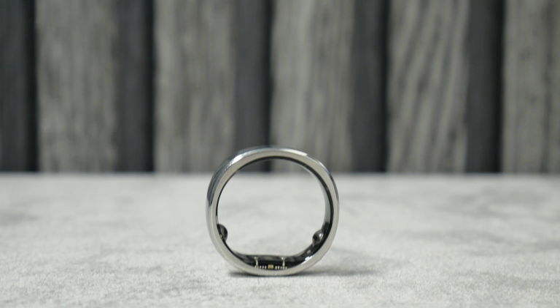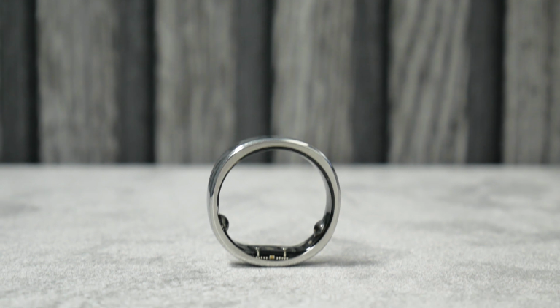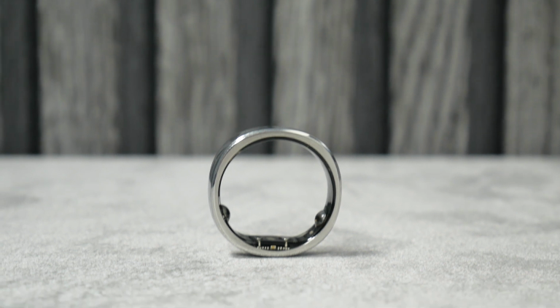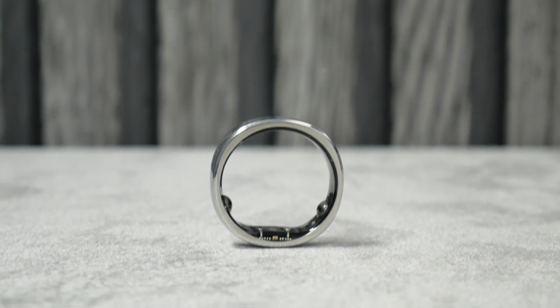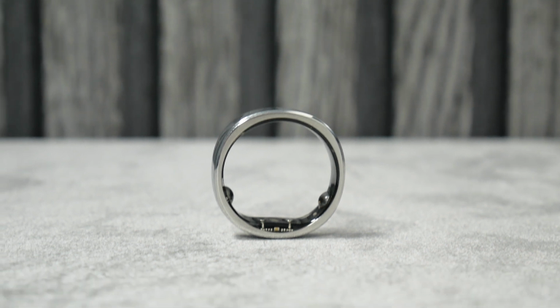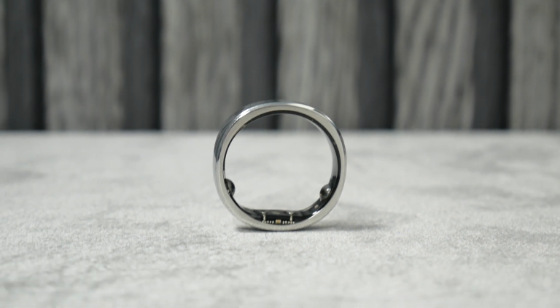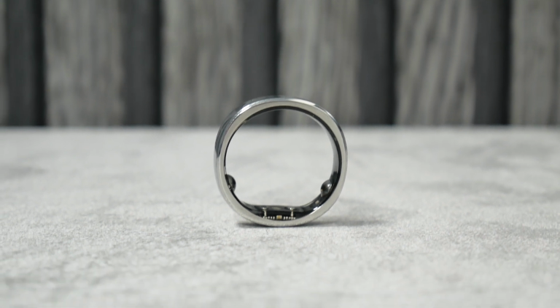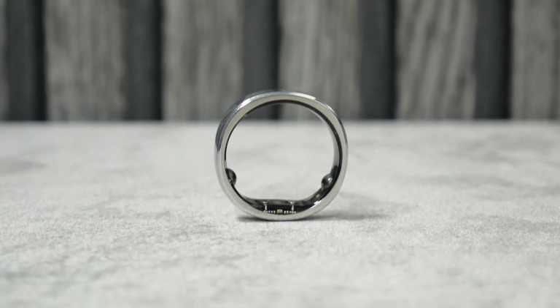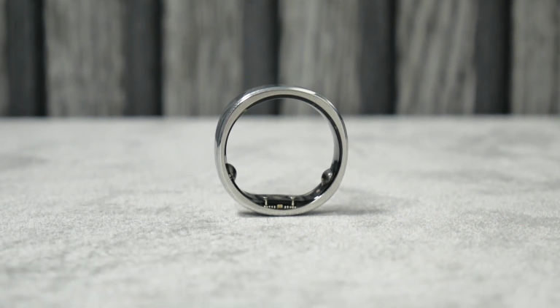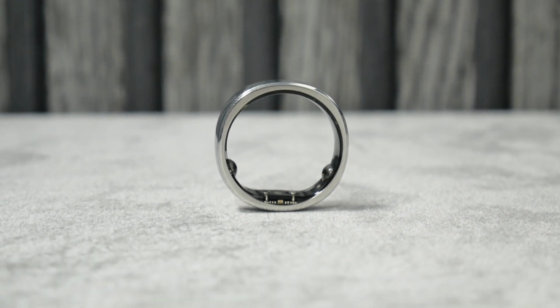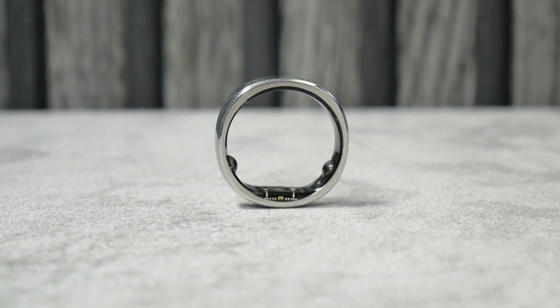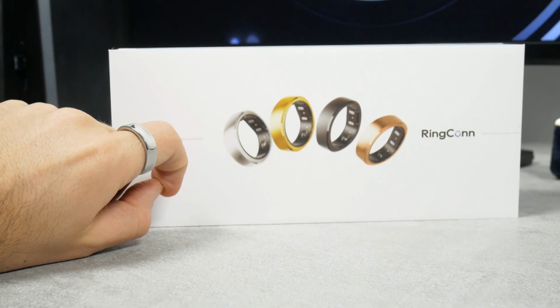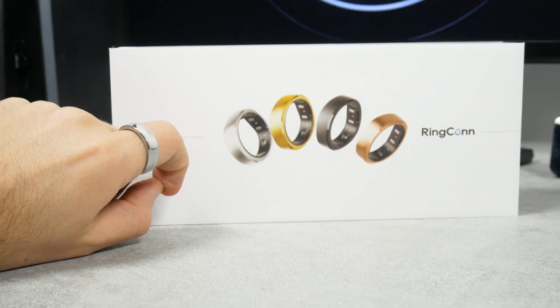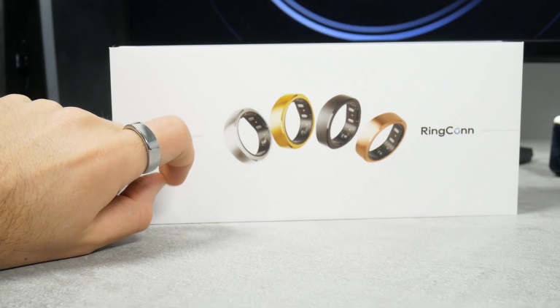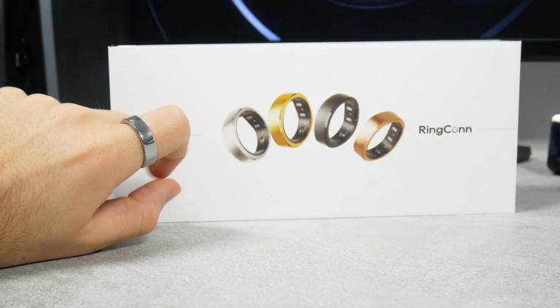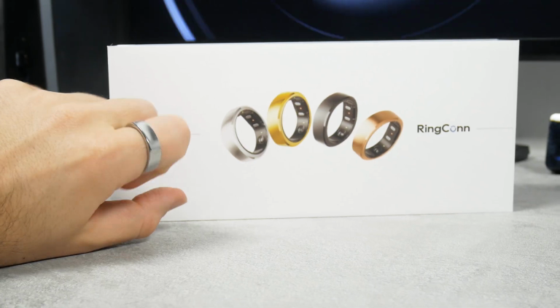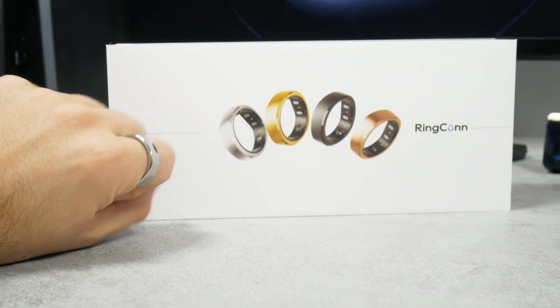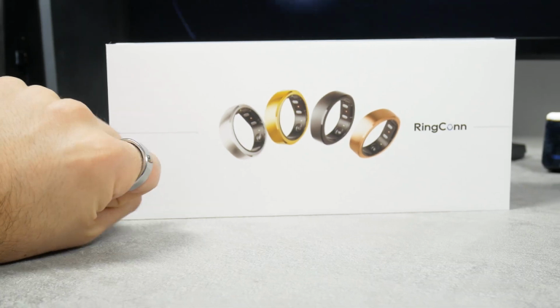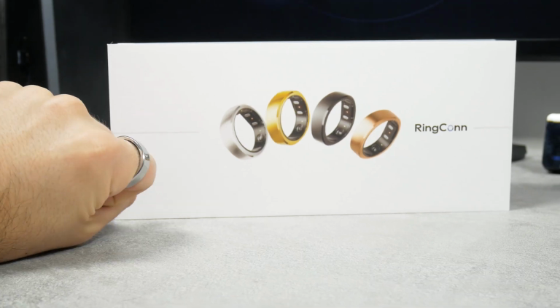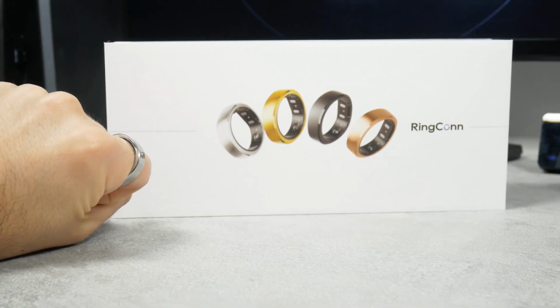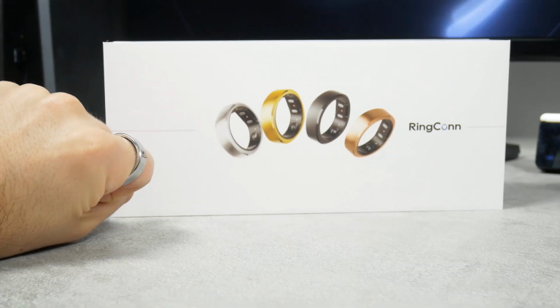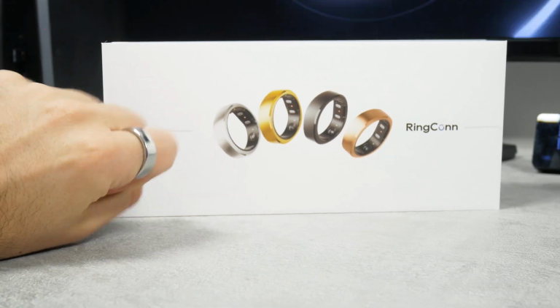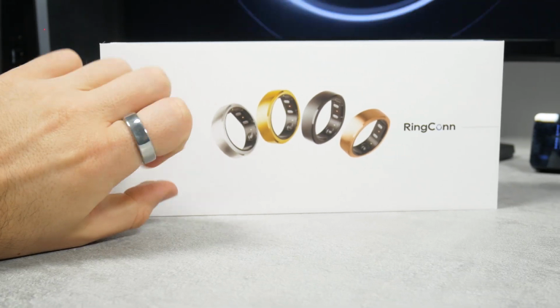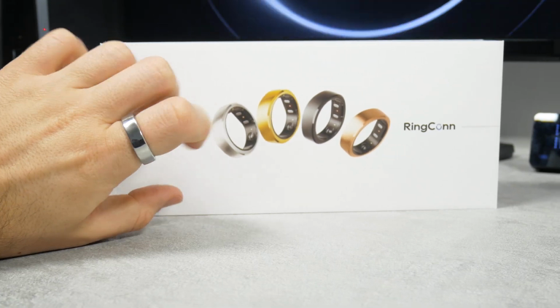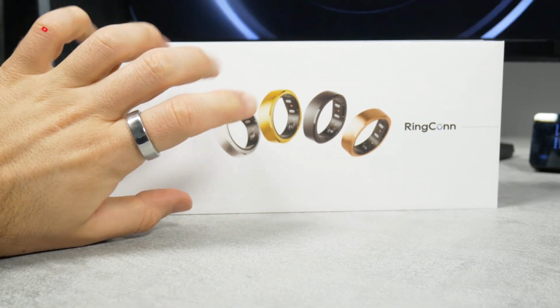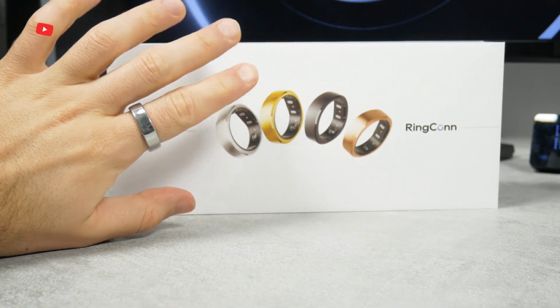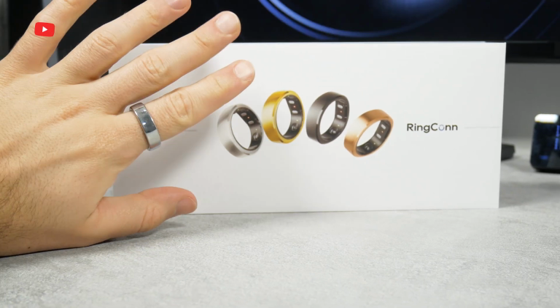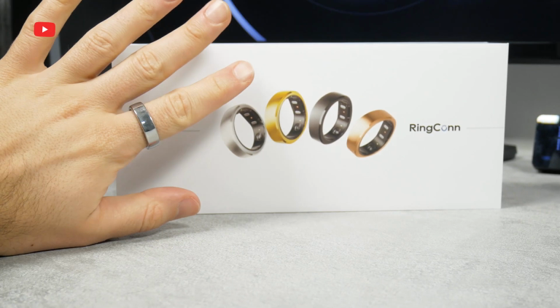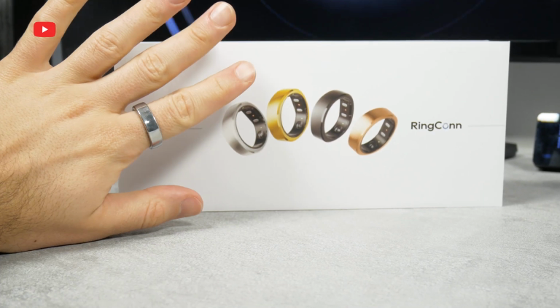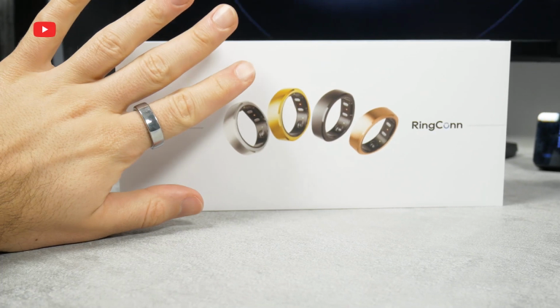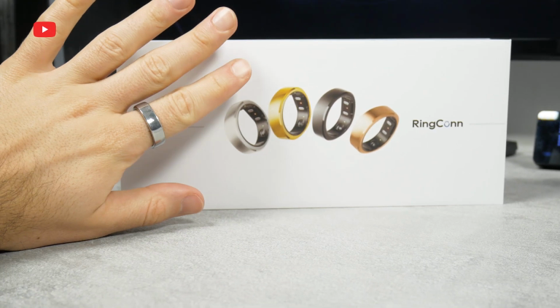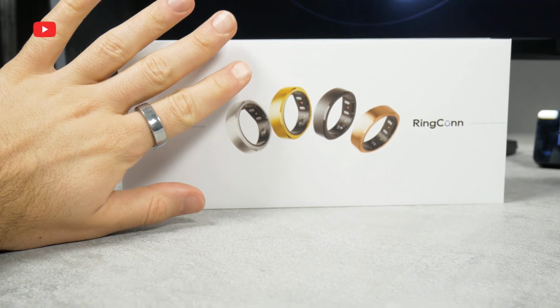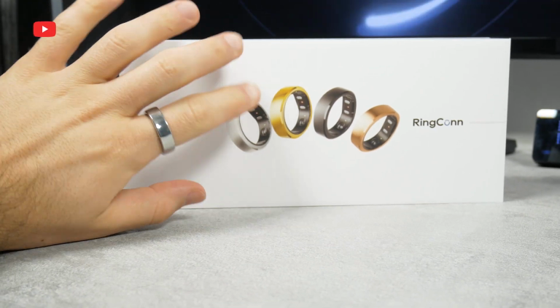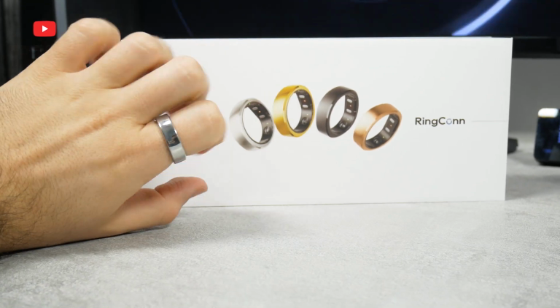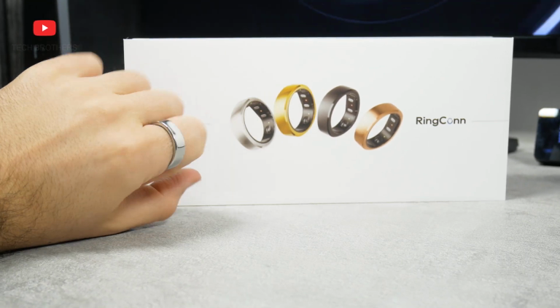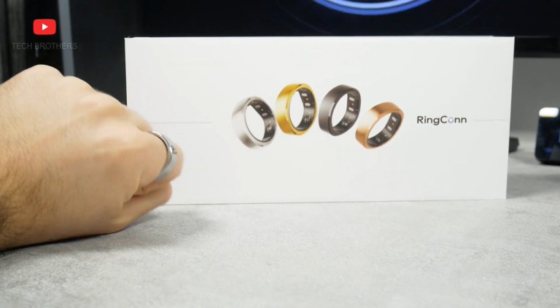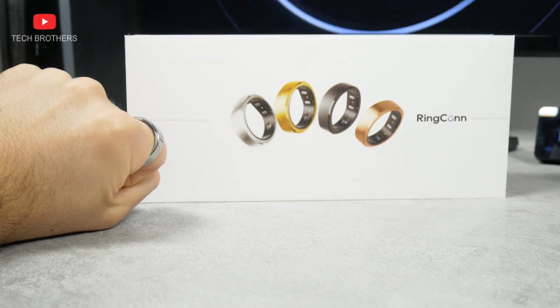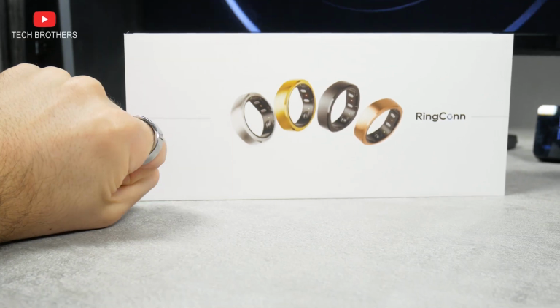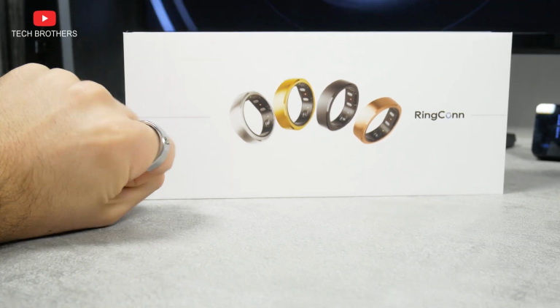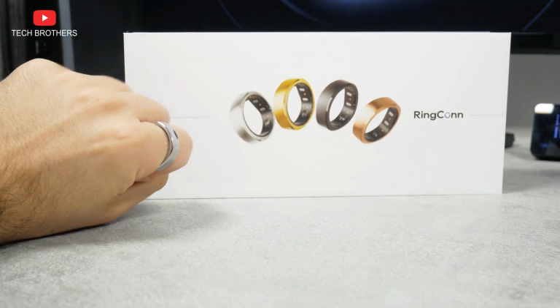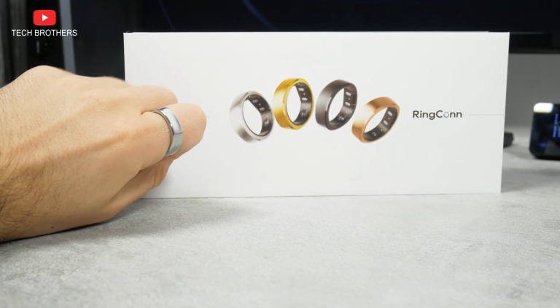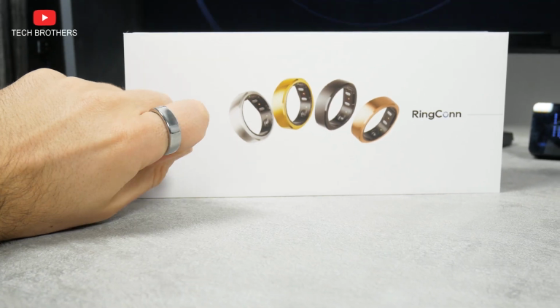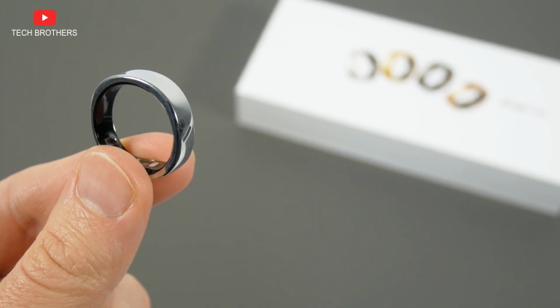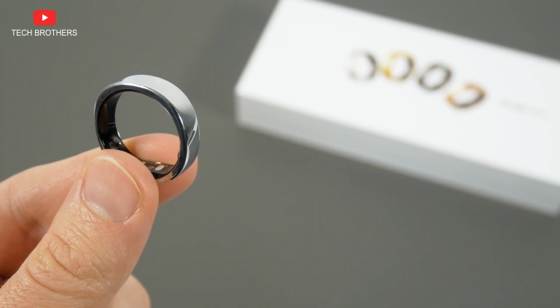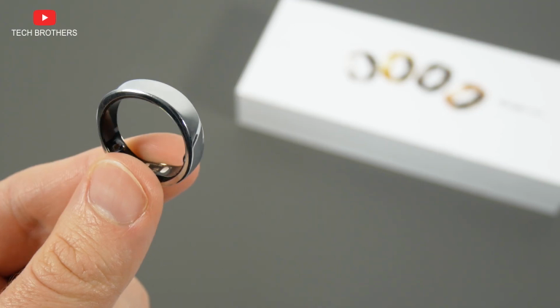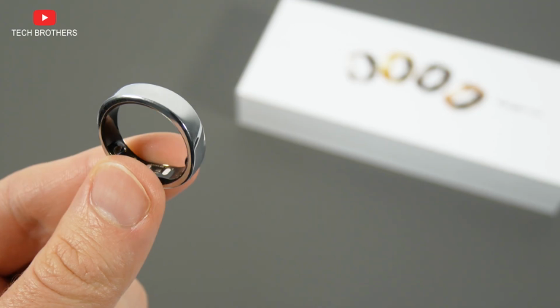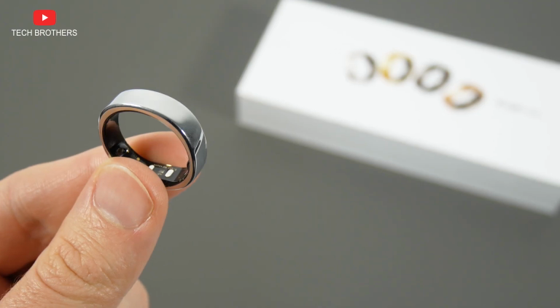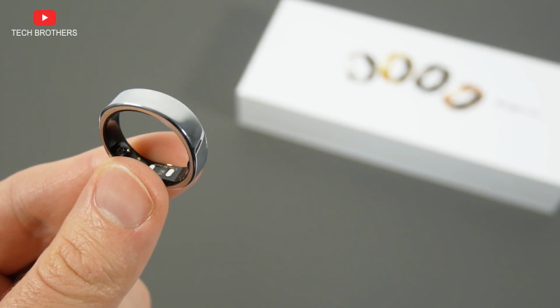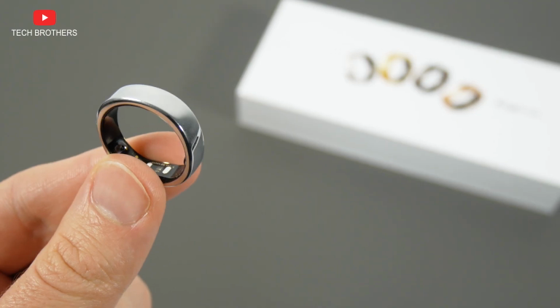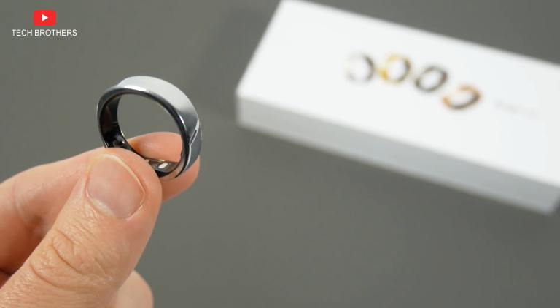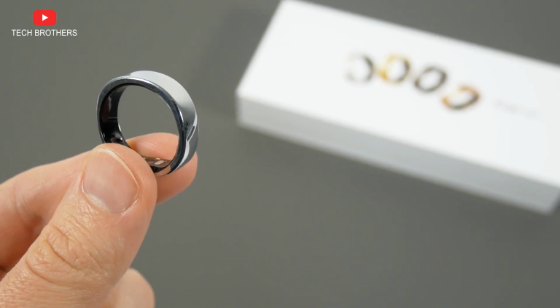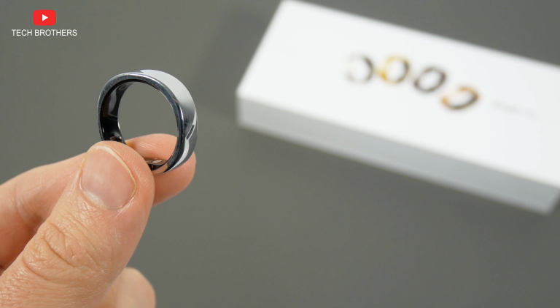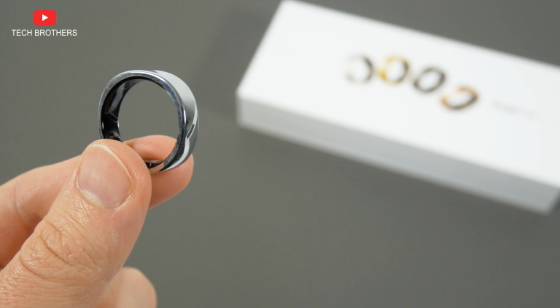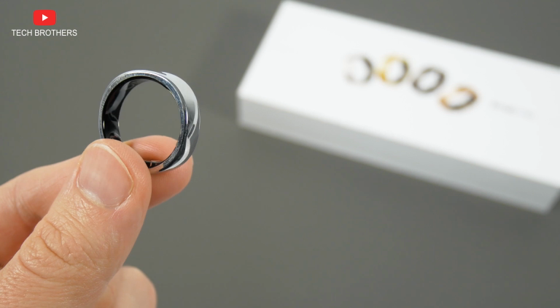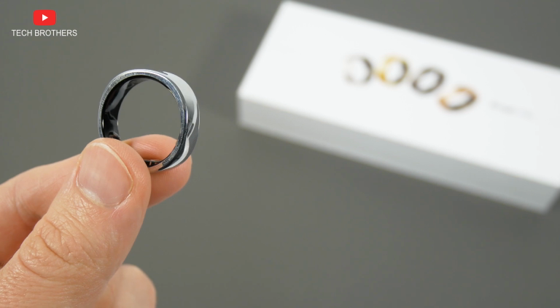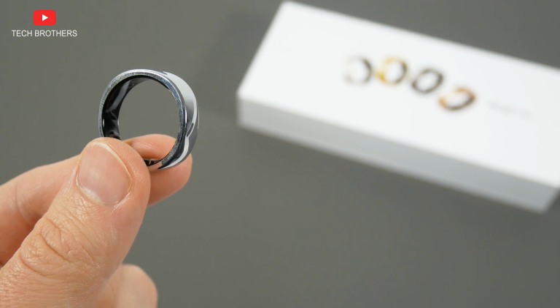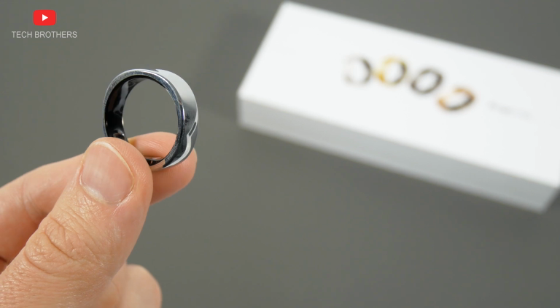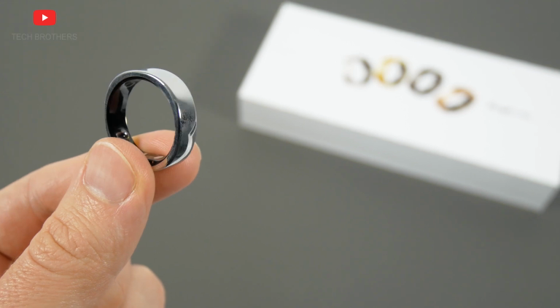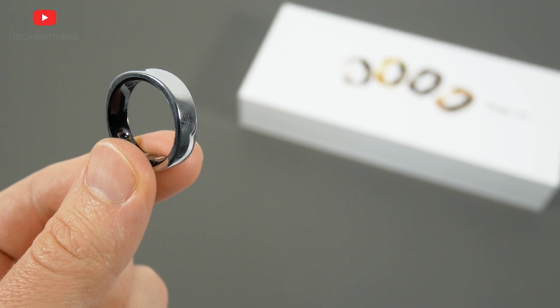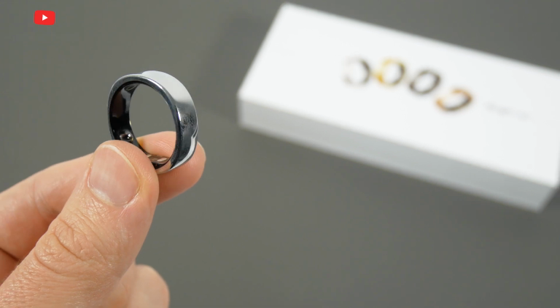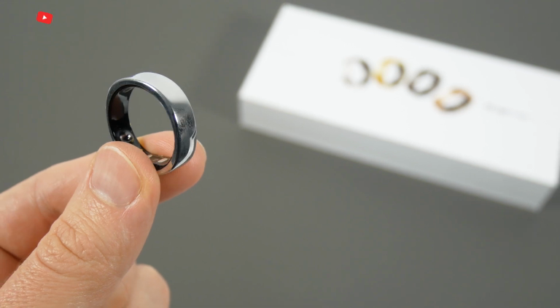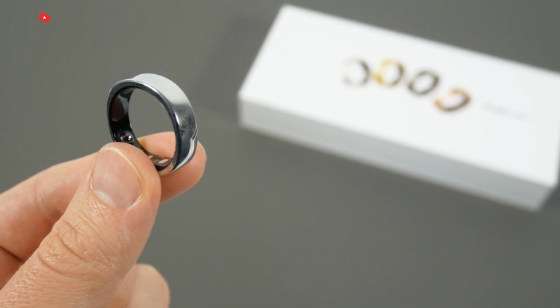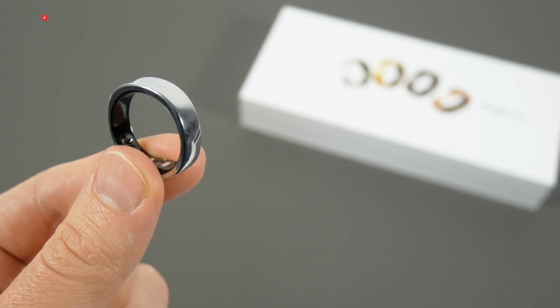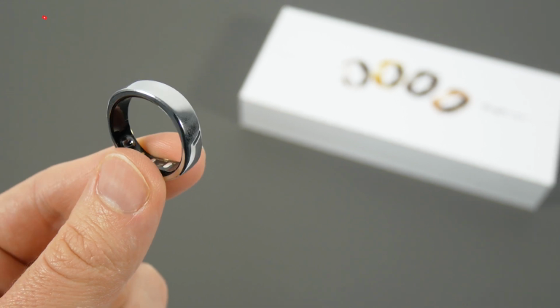What's up, guys! I have a new flagship smart ring from Ringcon company. It is called Ringcon Gen2.